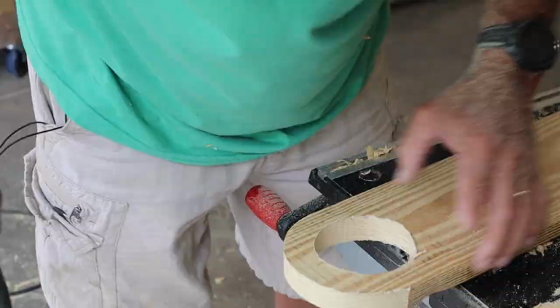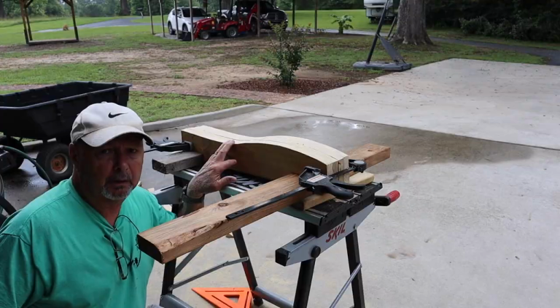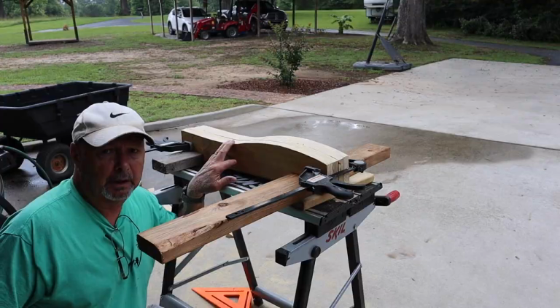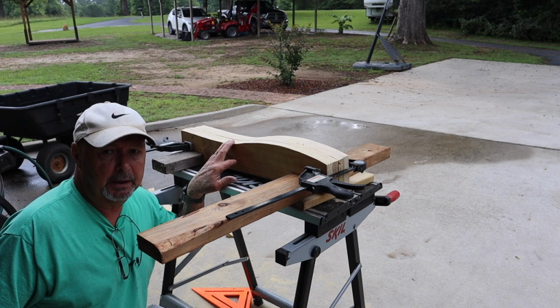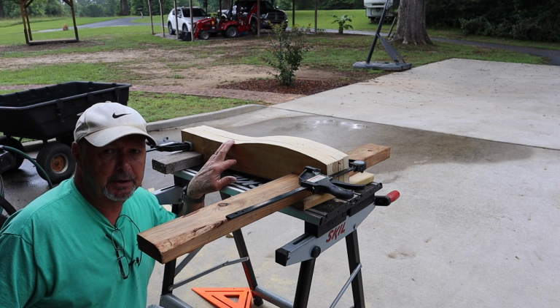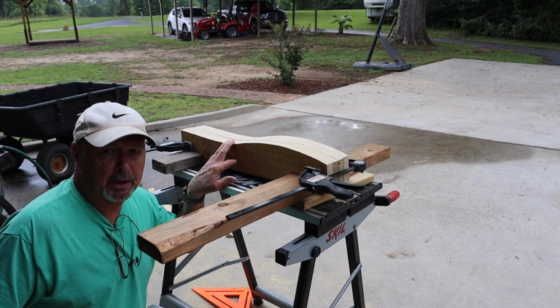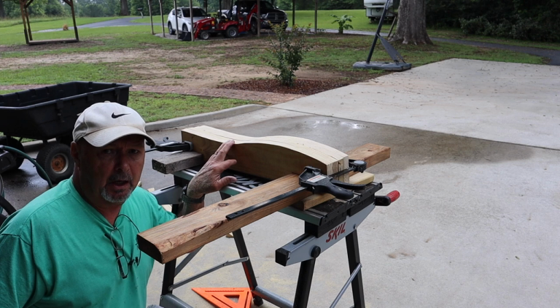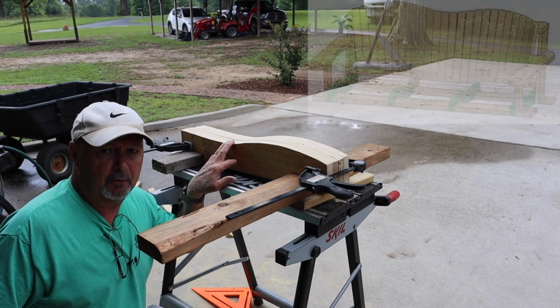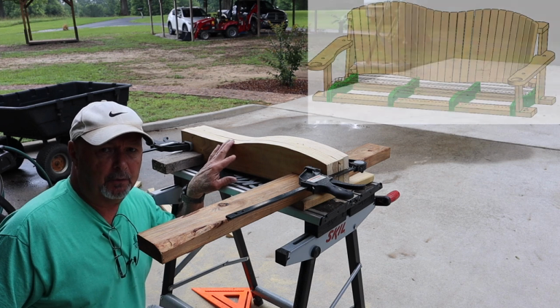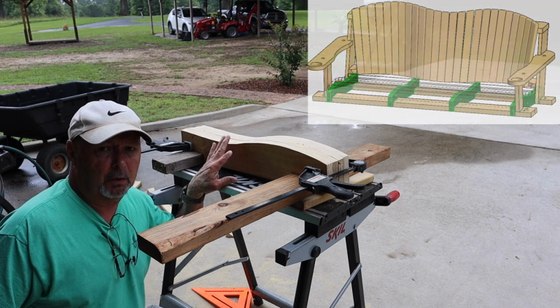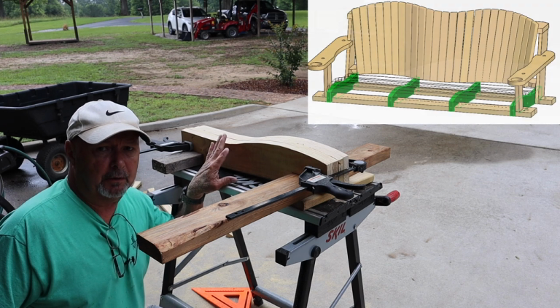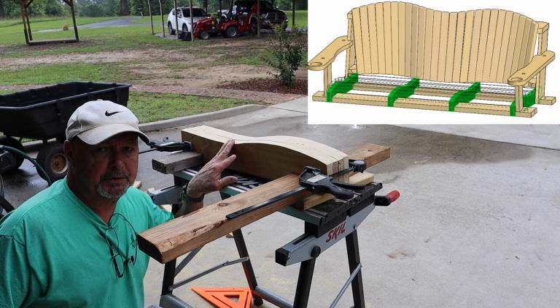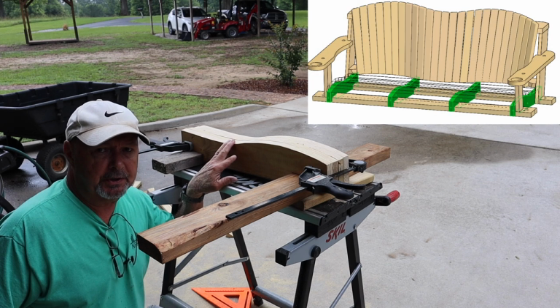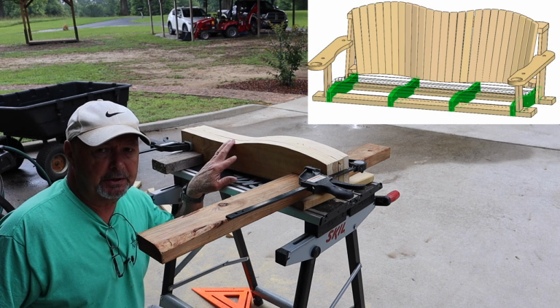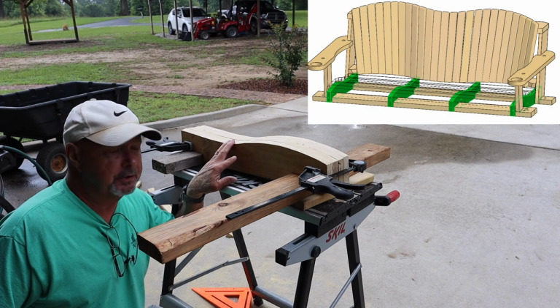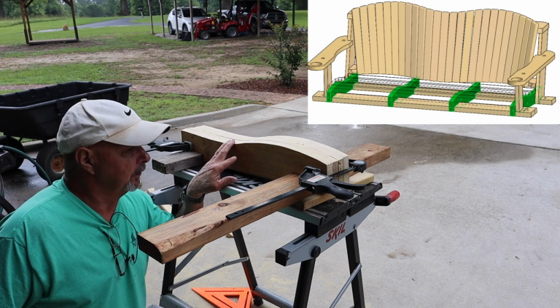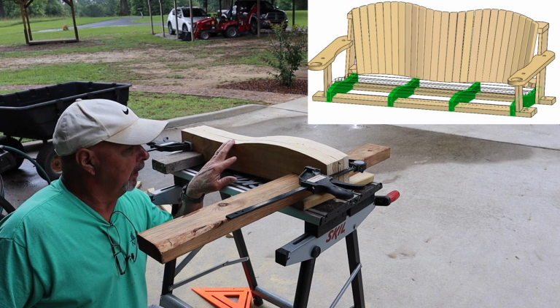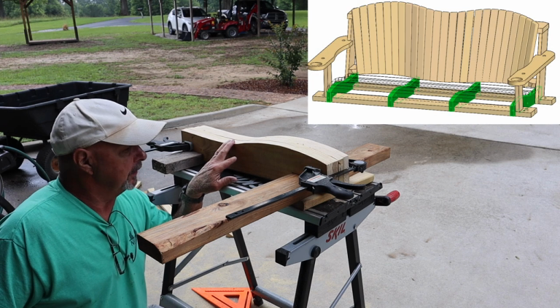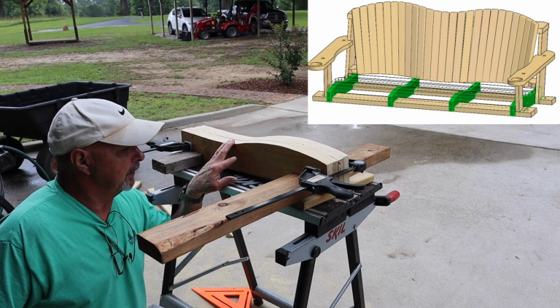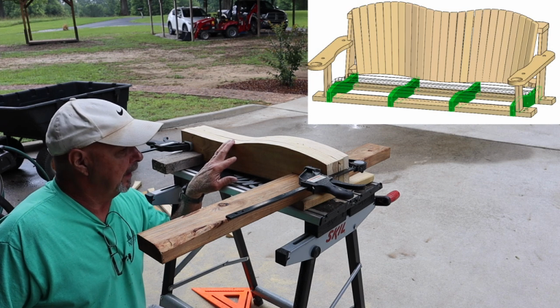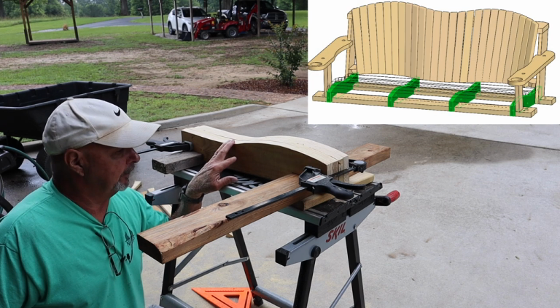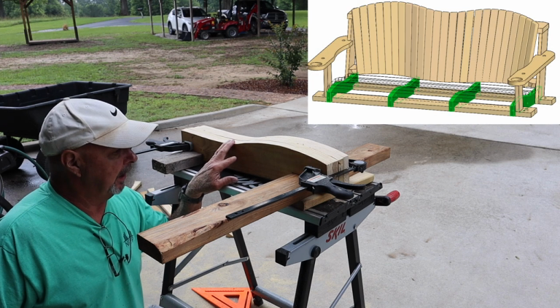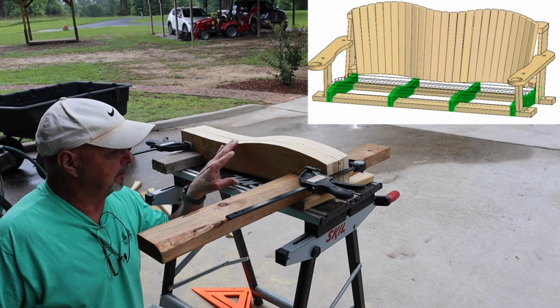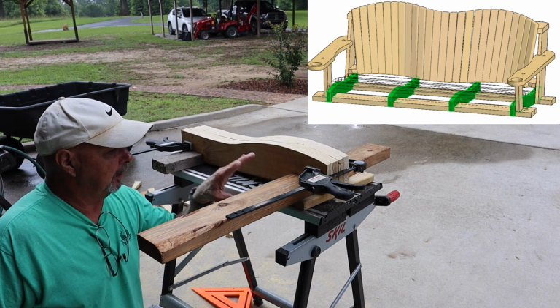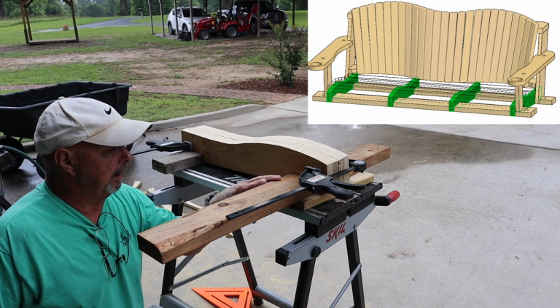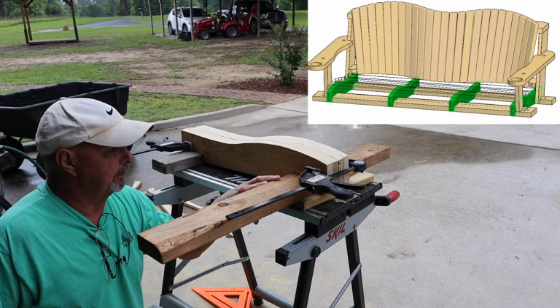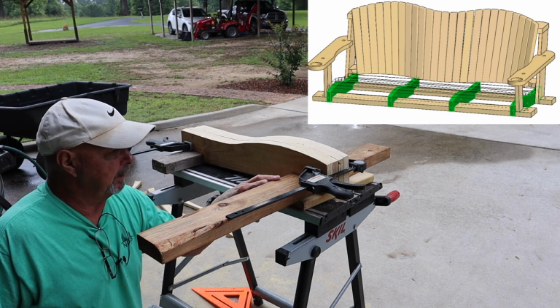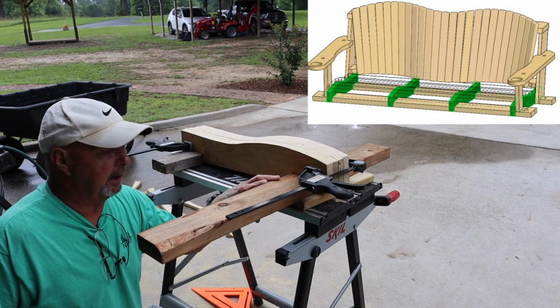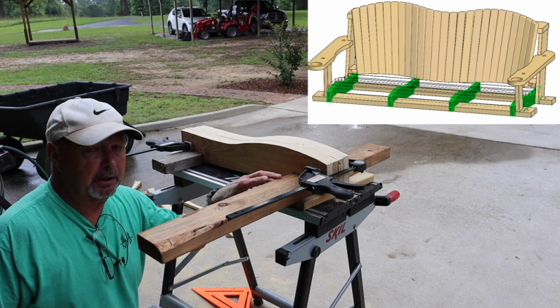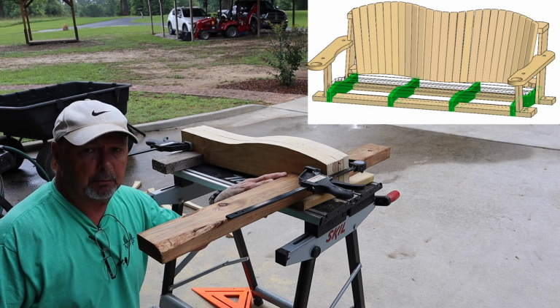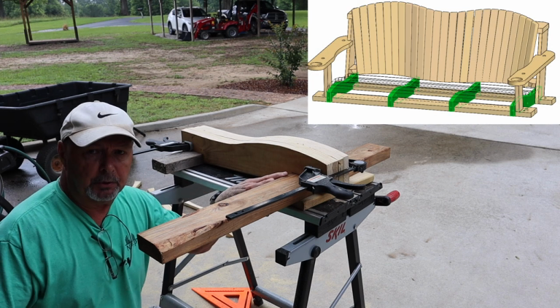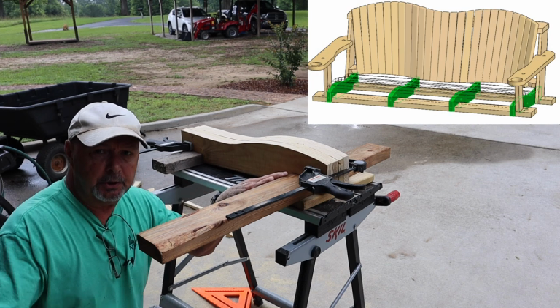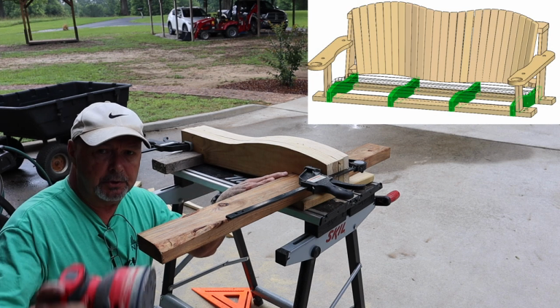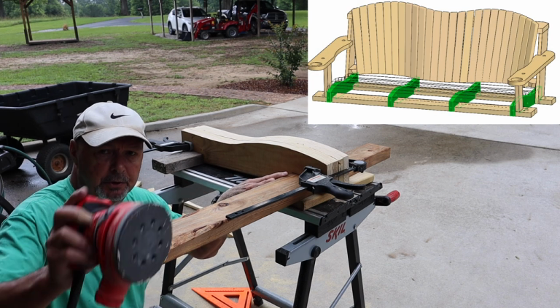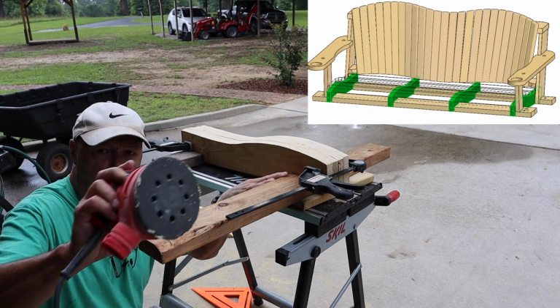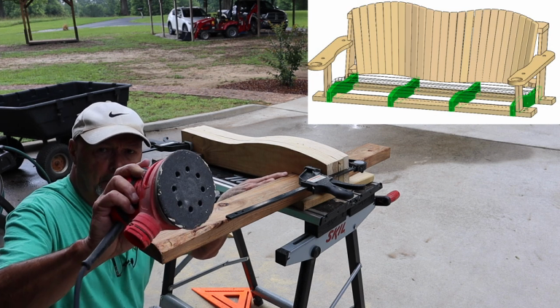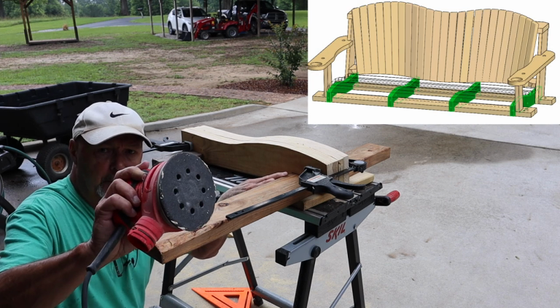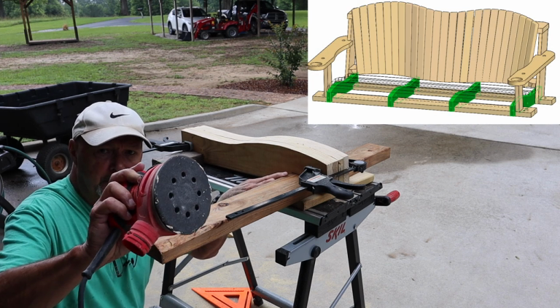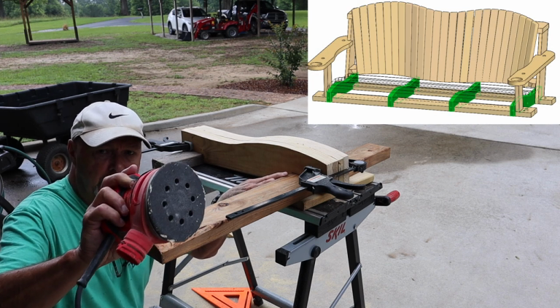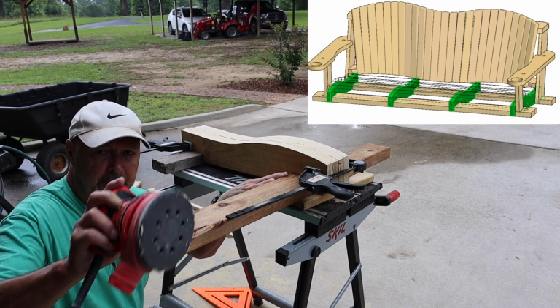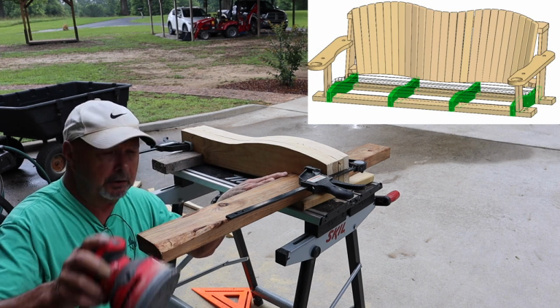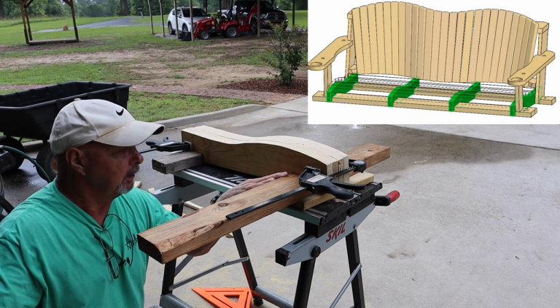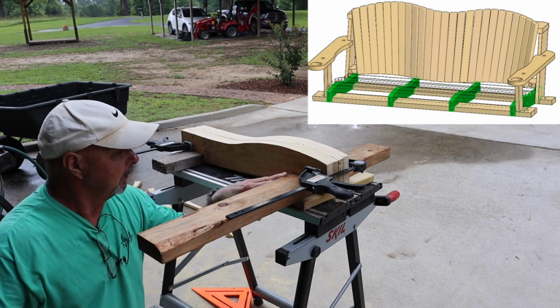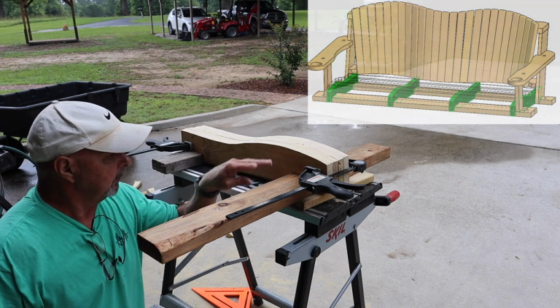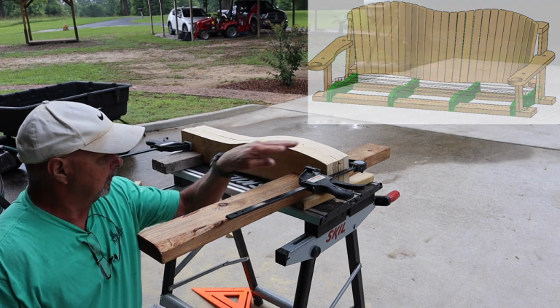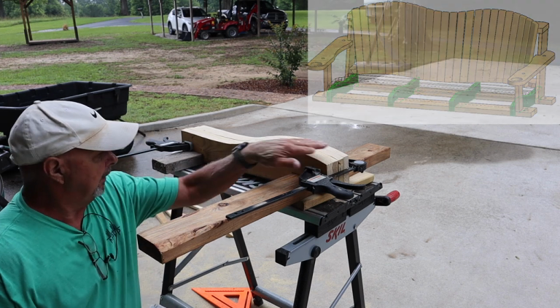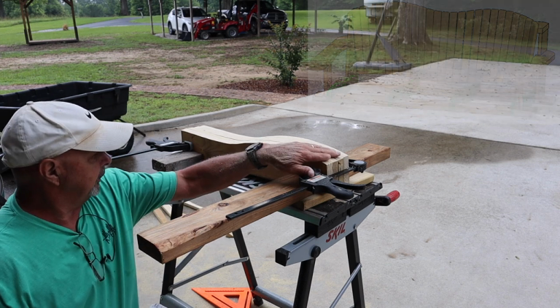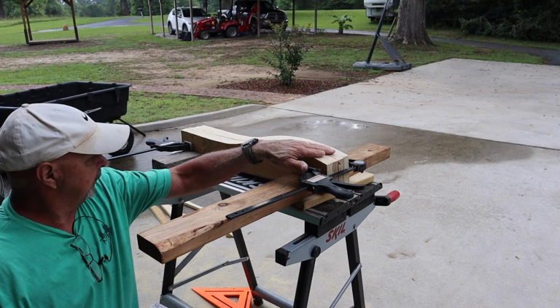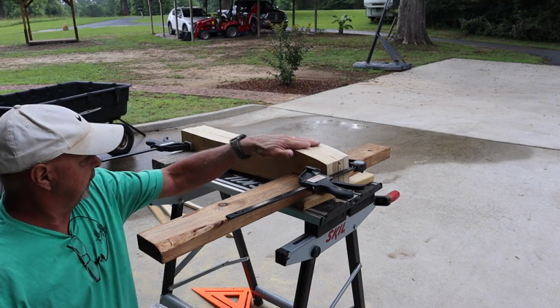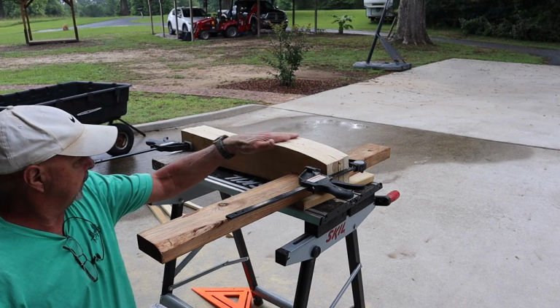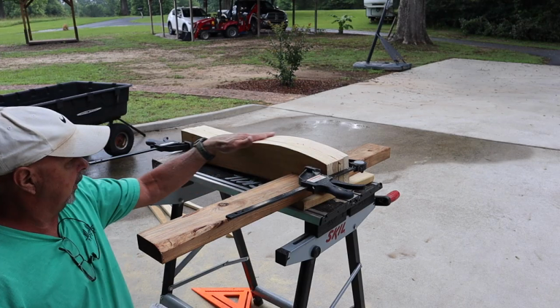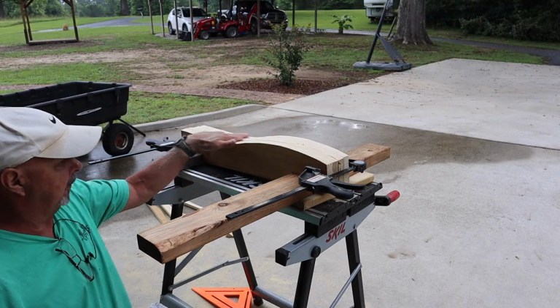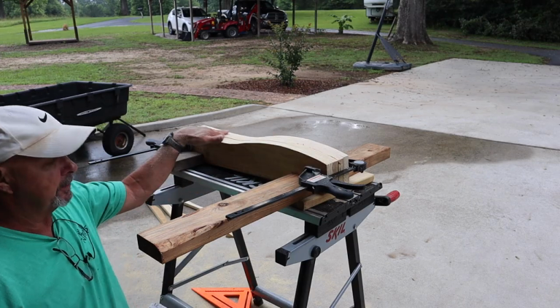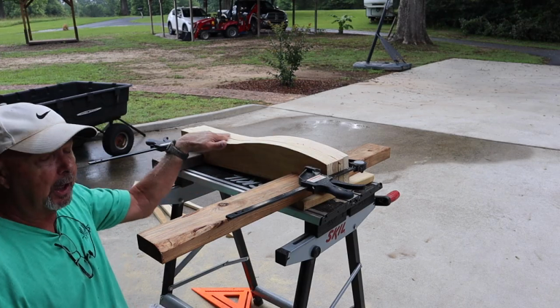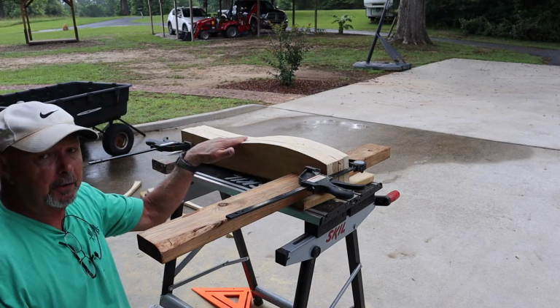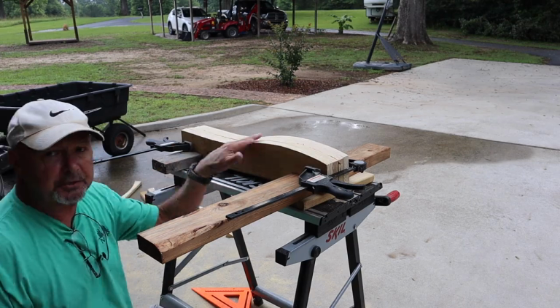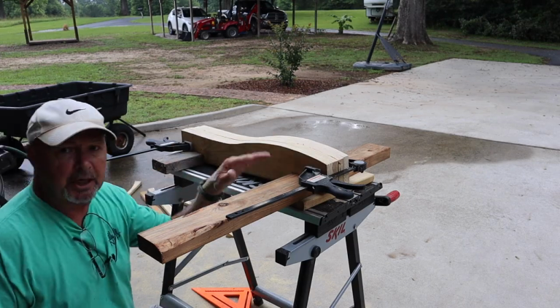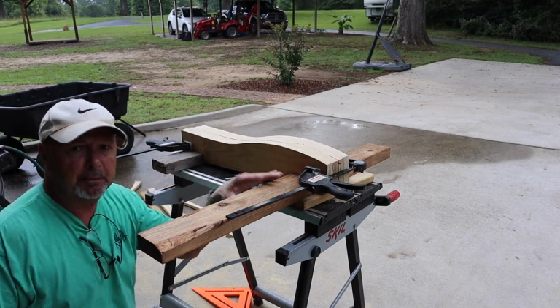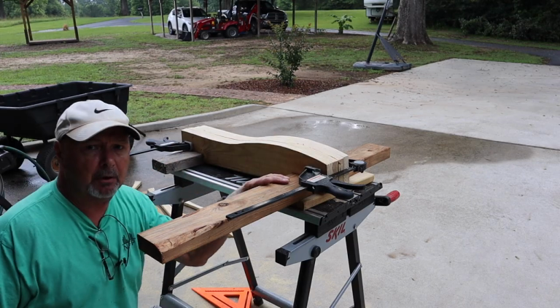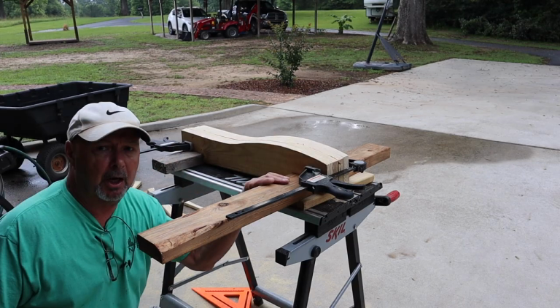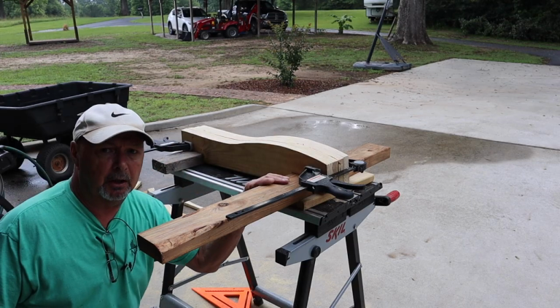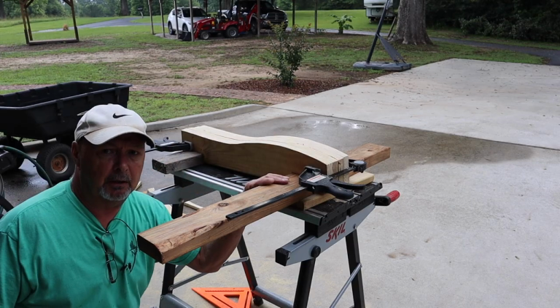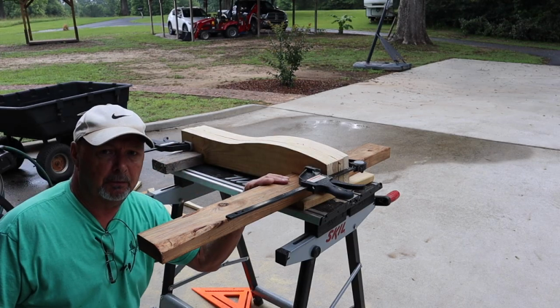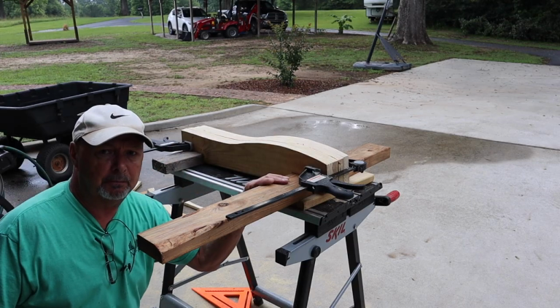Here's all four of the seat struts. I've got them clamped together and I'm going to use an orbital sander to make sure this curve is all the same on all of them.